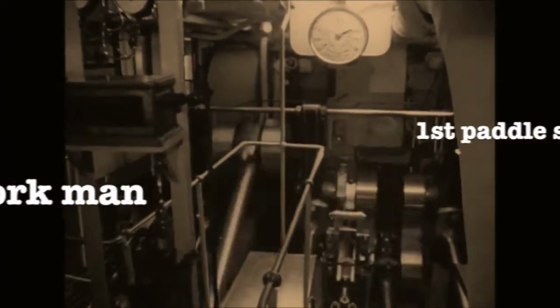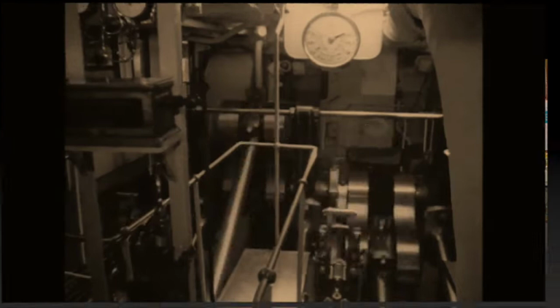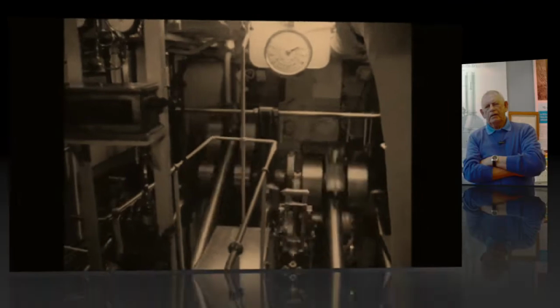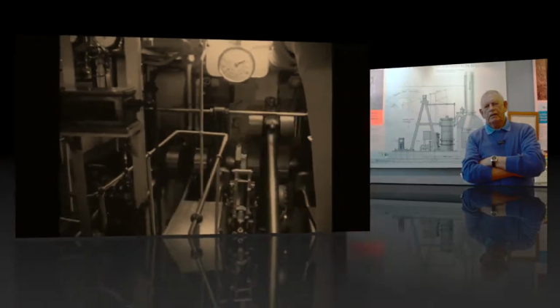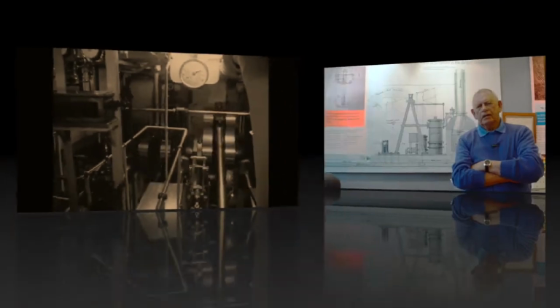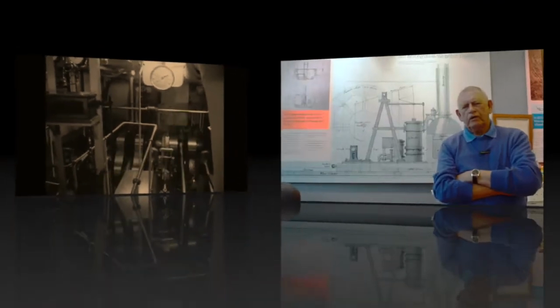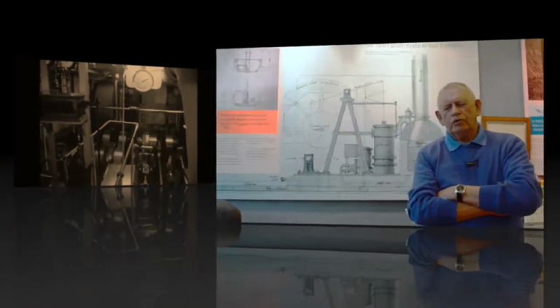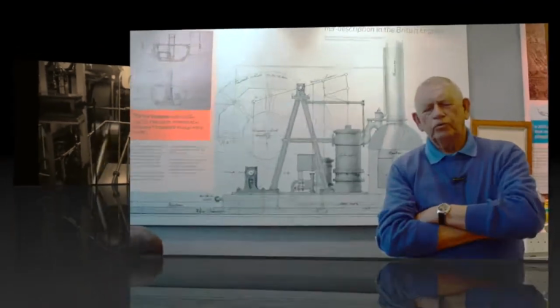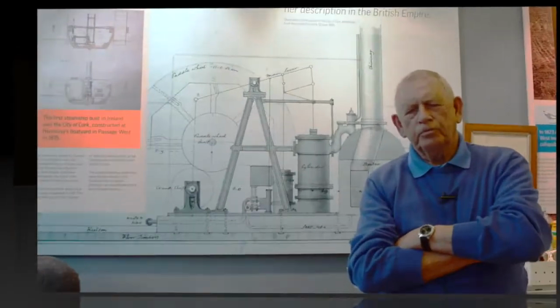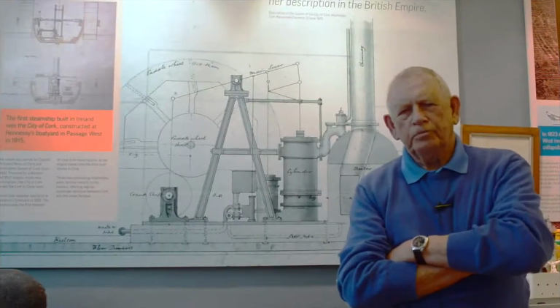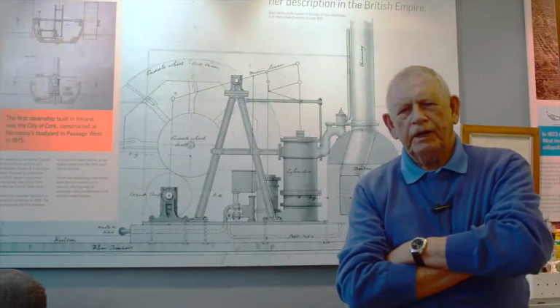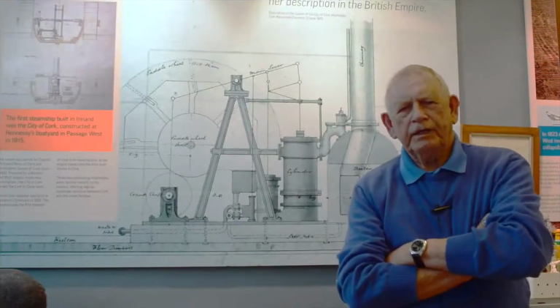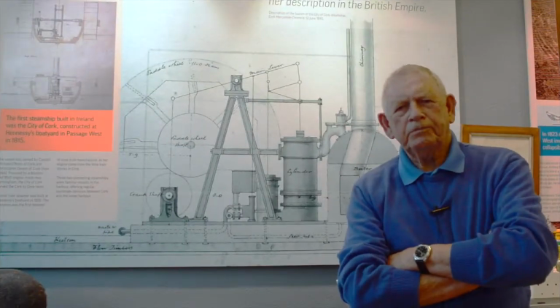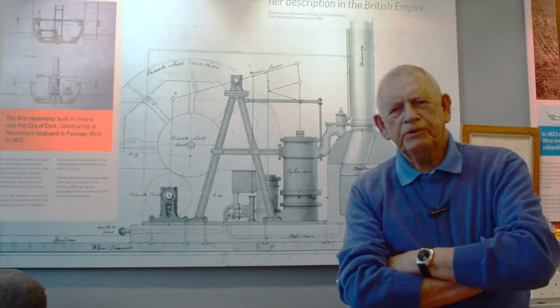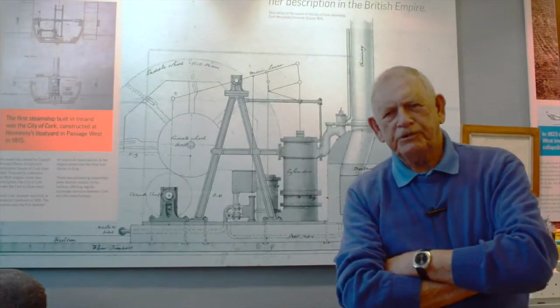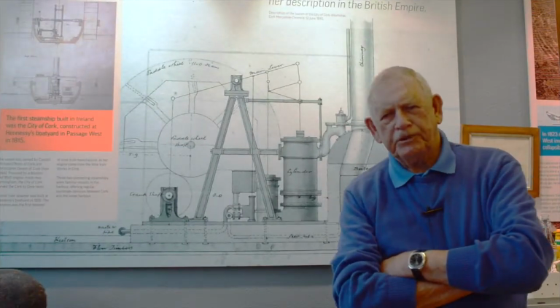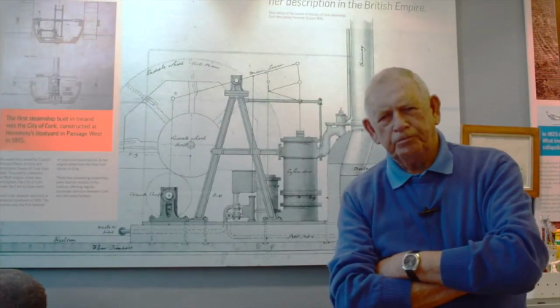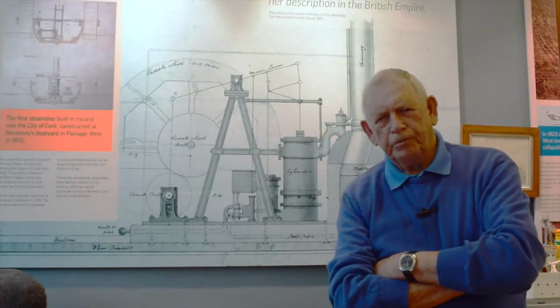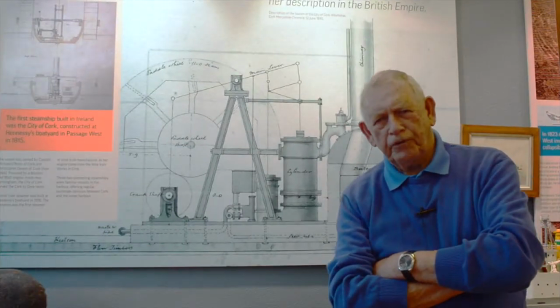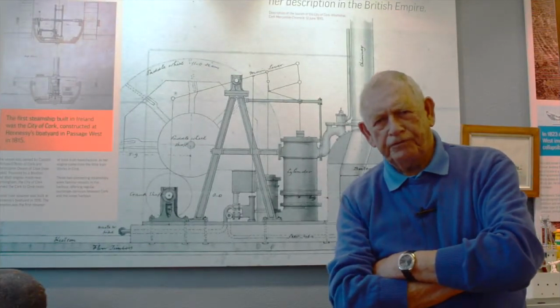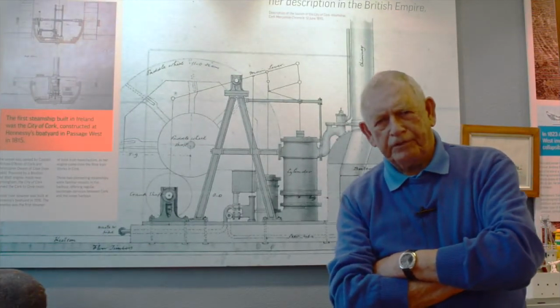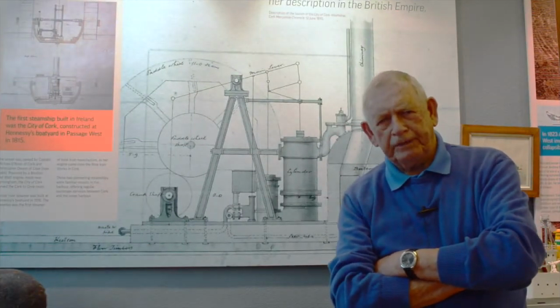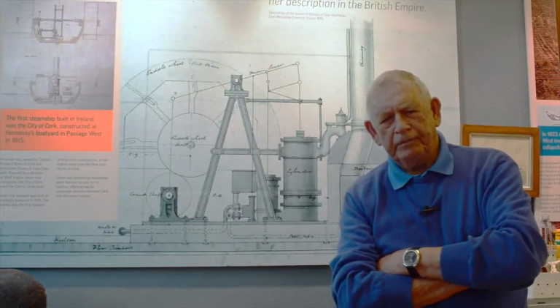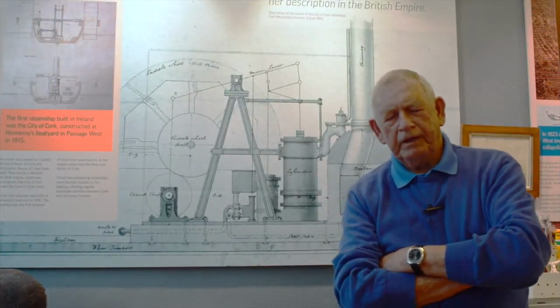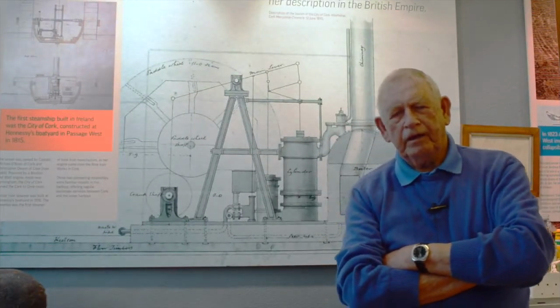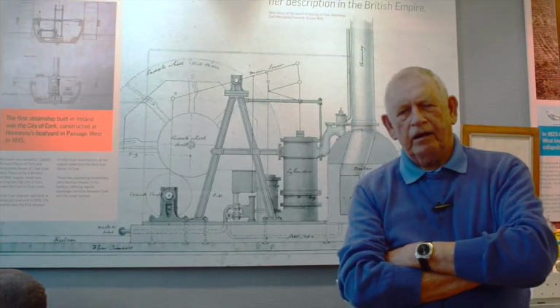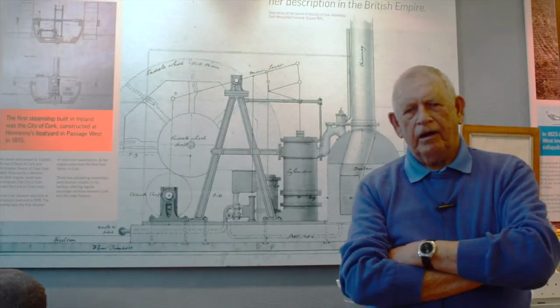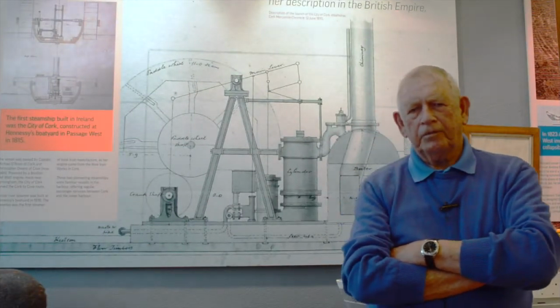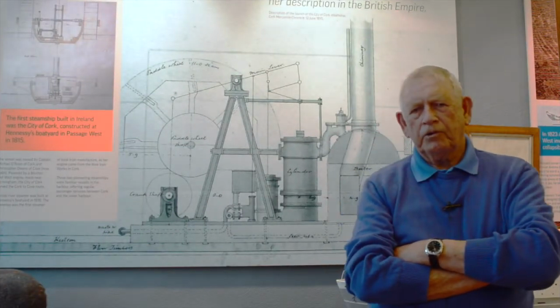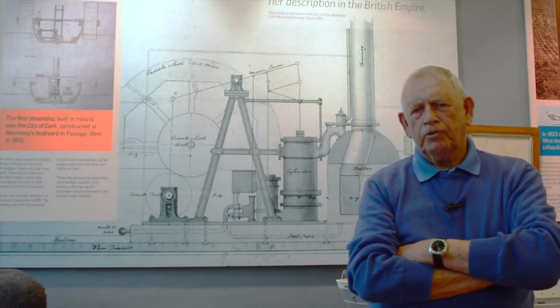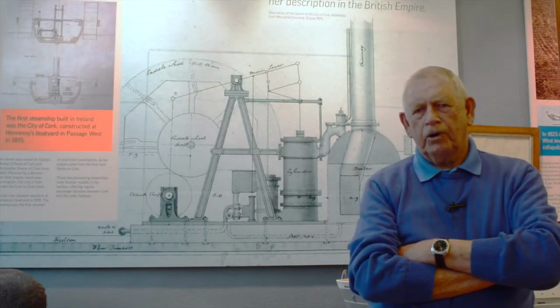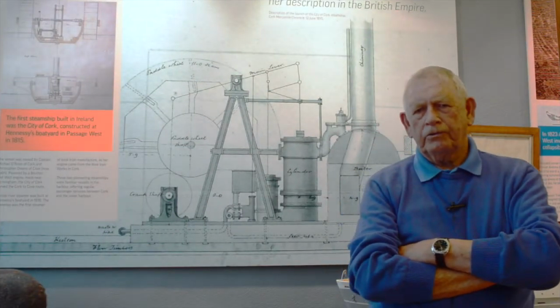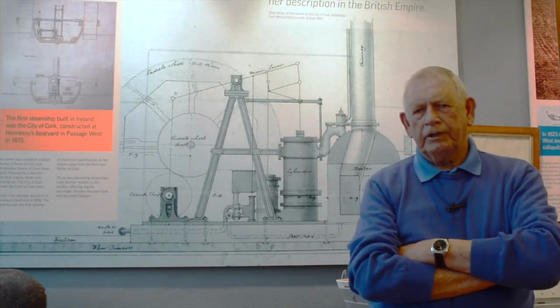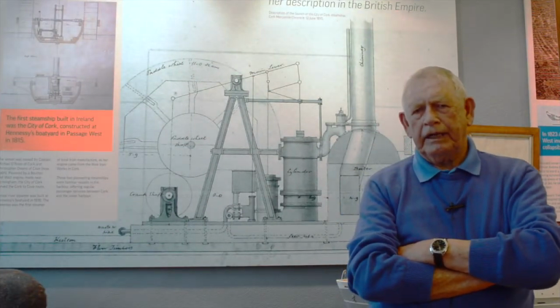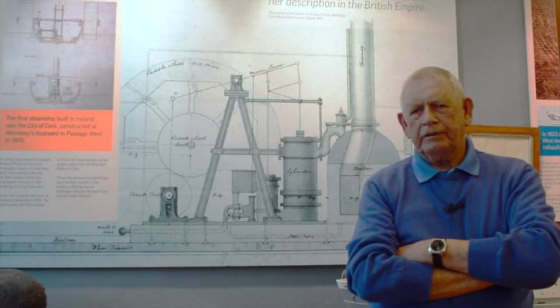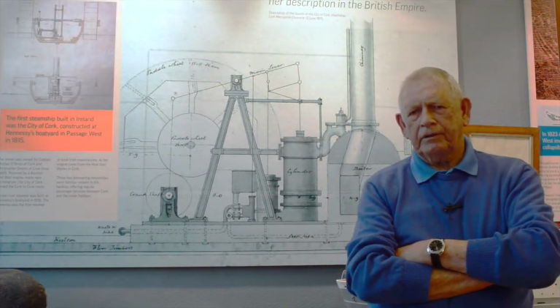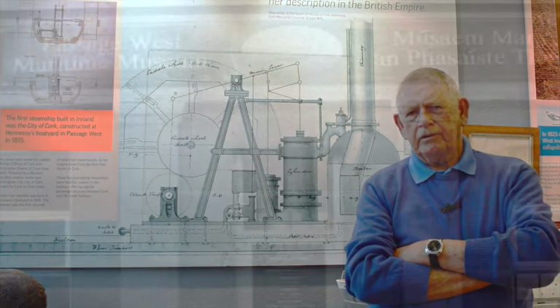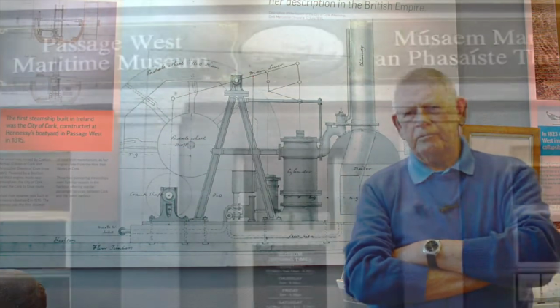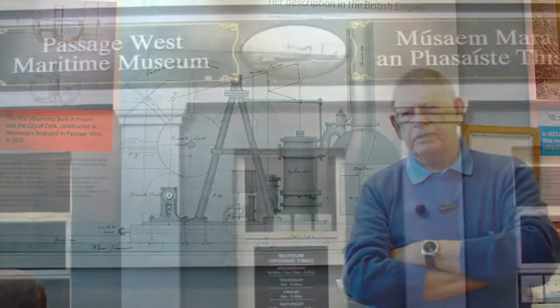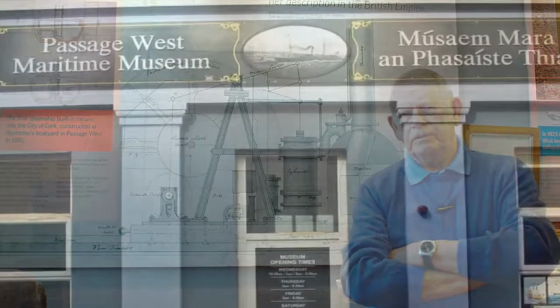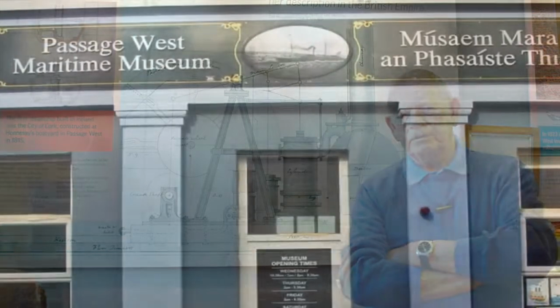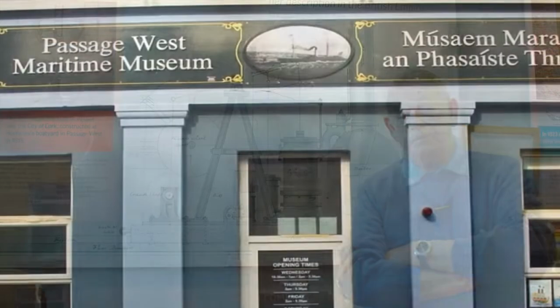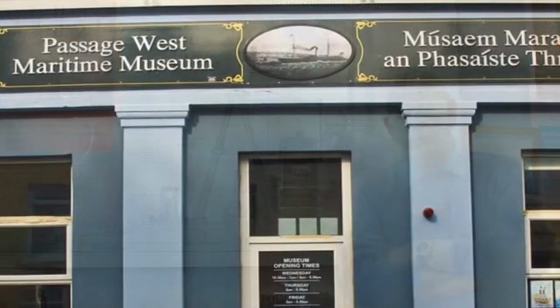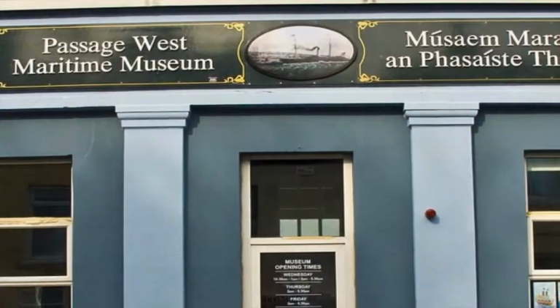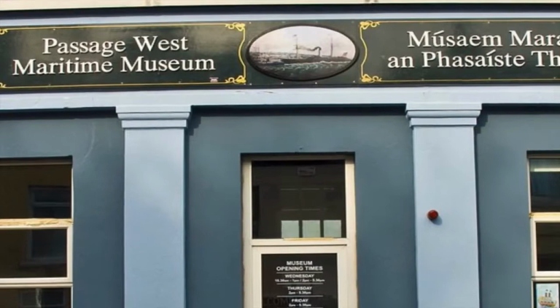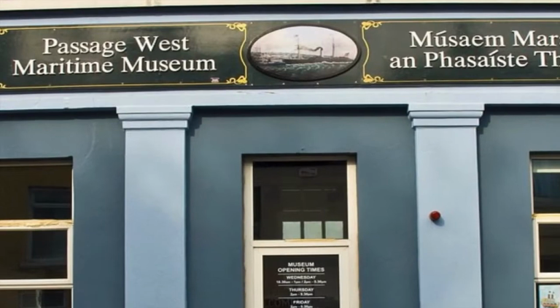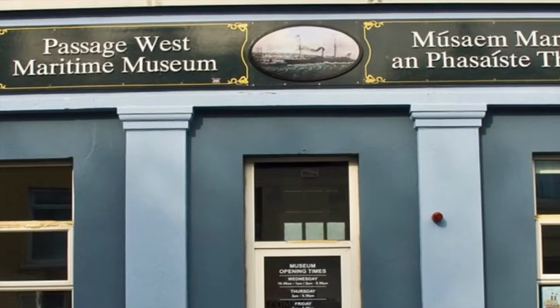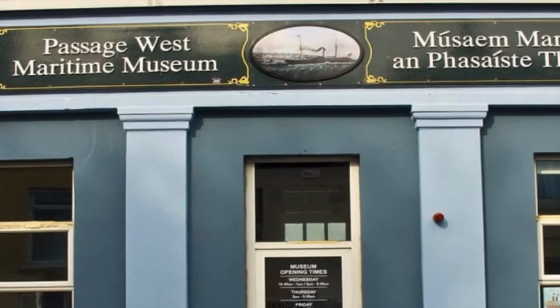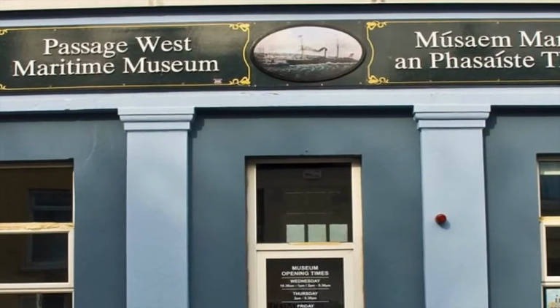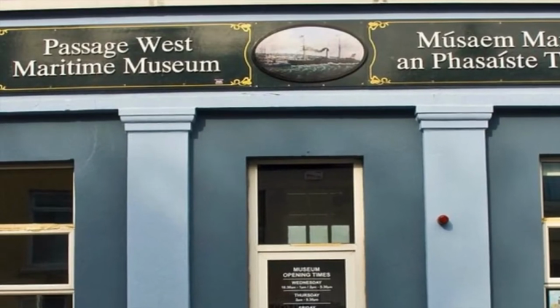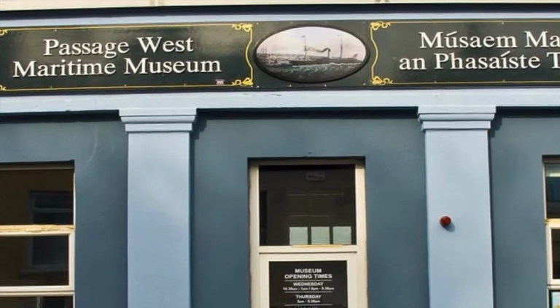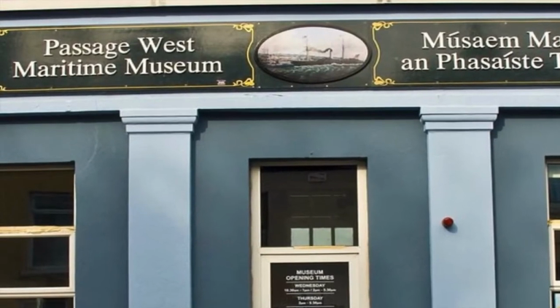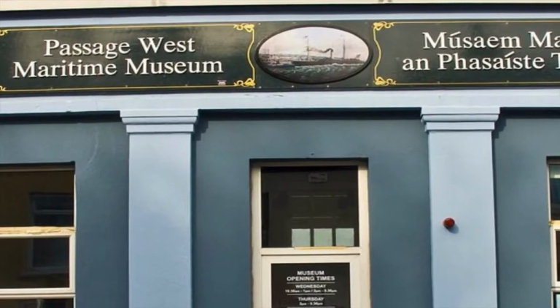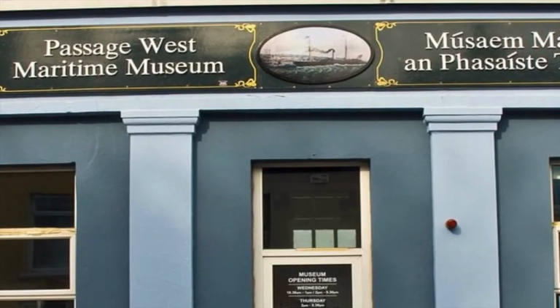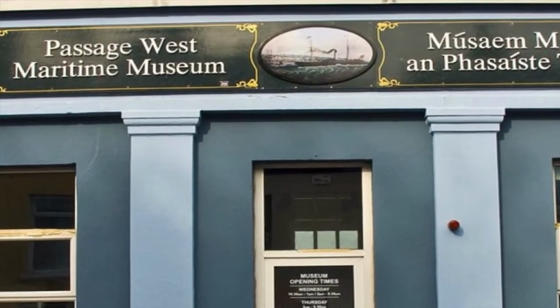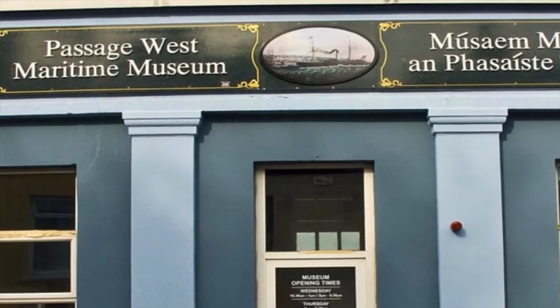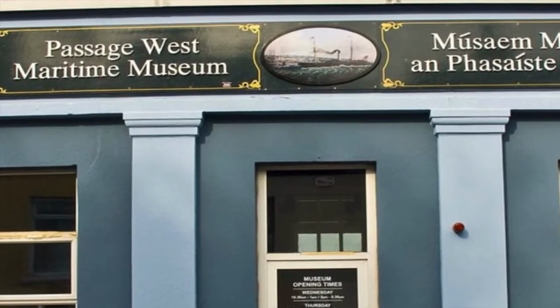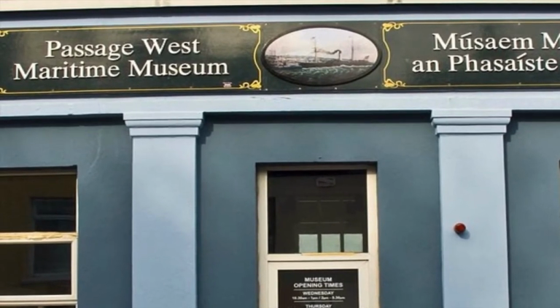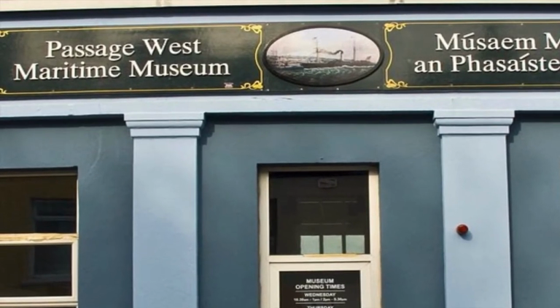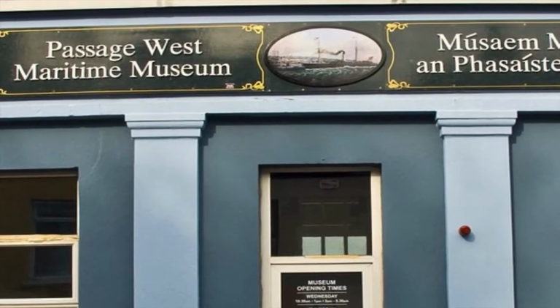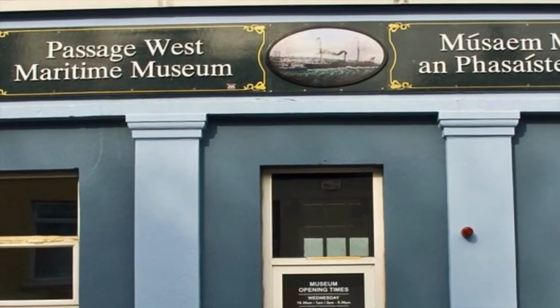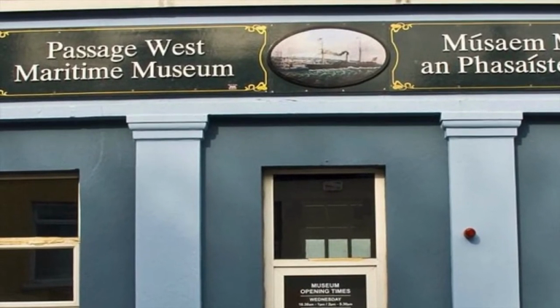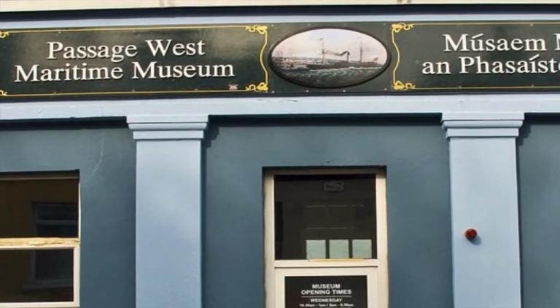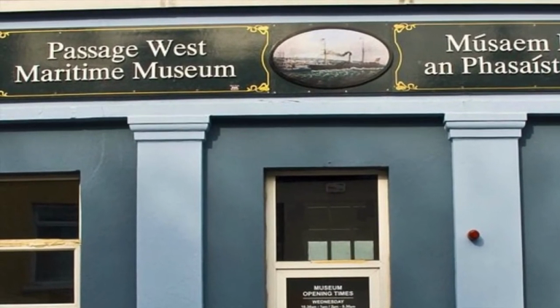Hello, my name is Jim Murphy. I'm coordinator of the Passage West Maritime Museum.